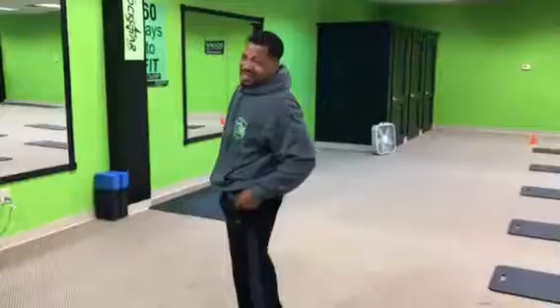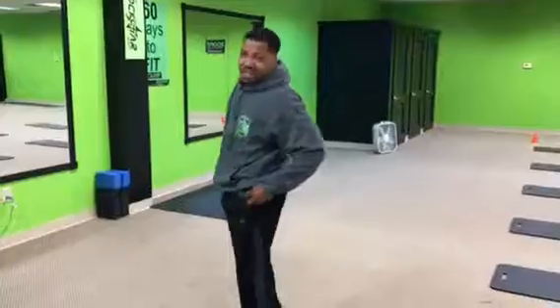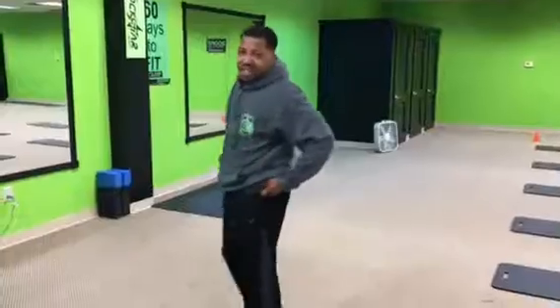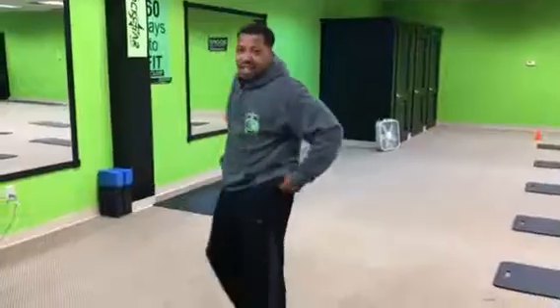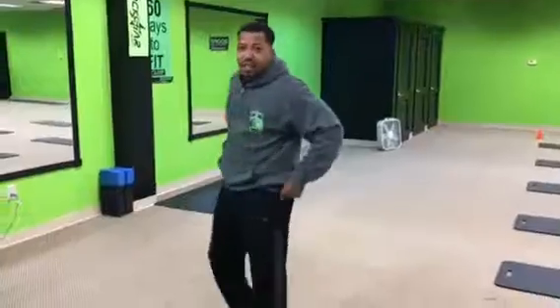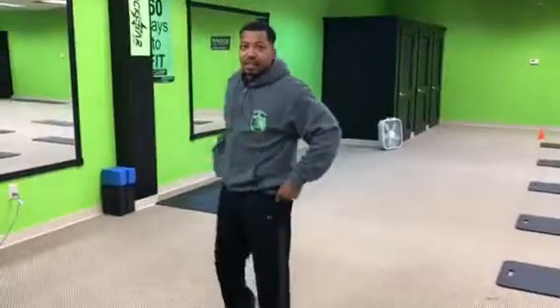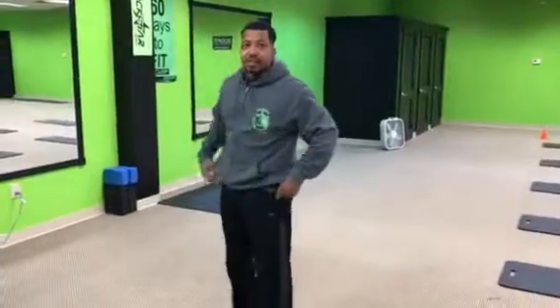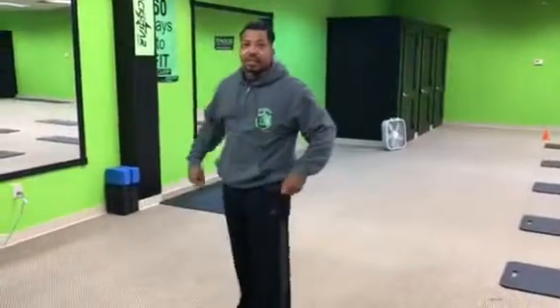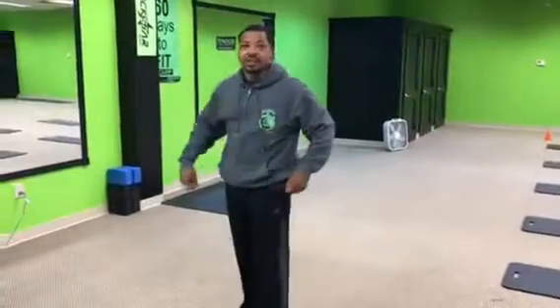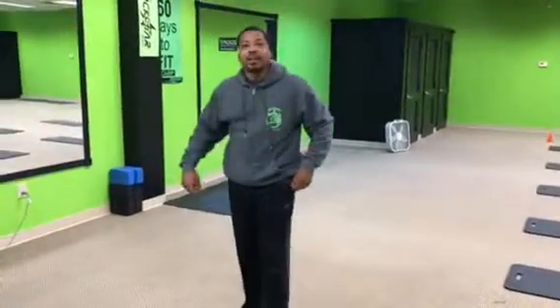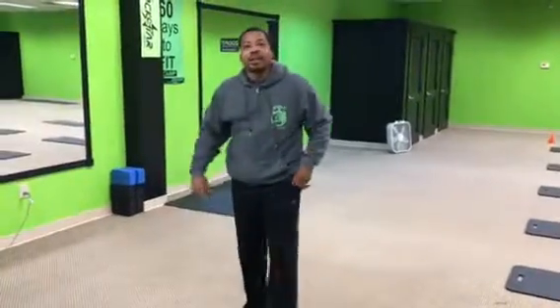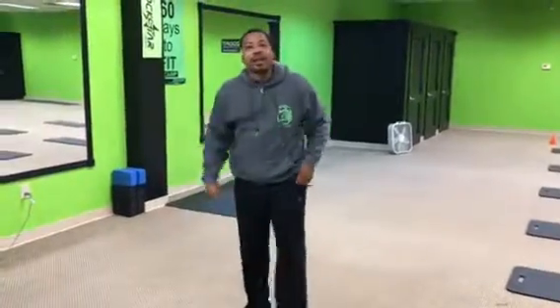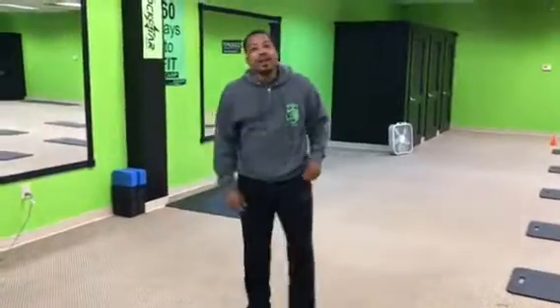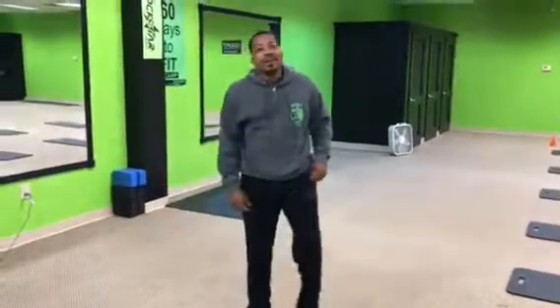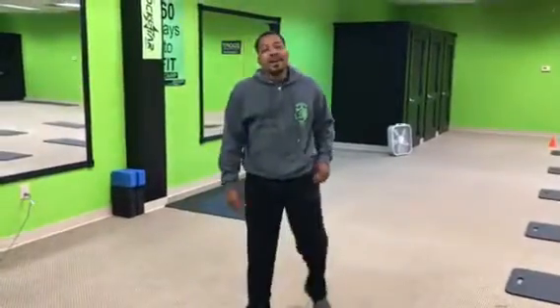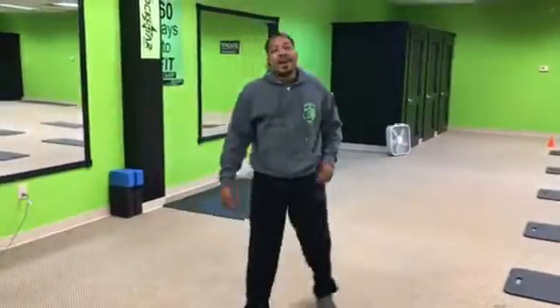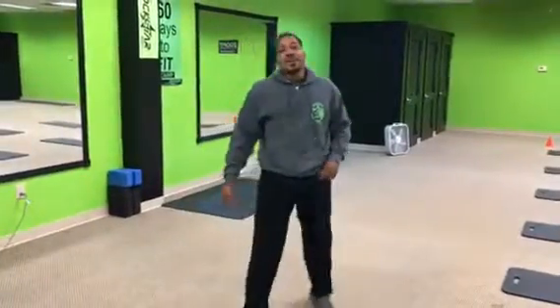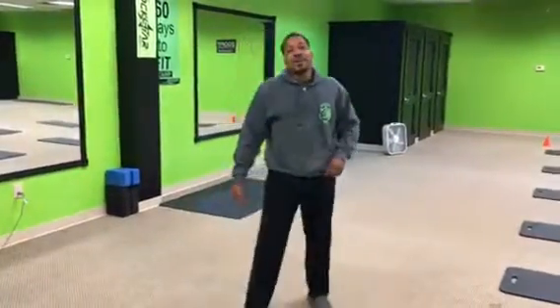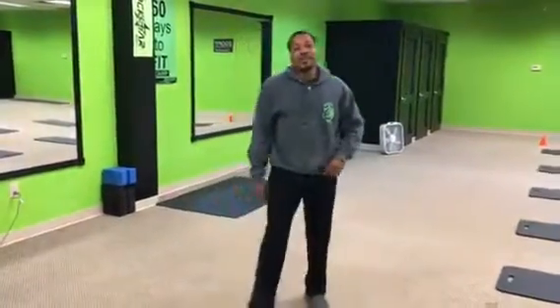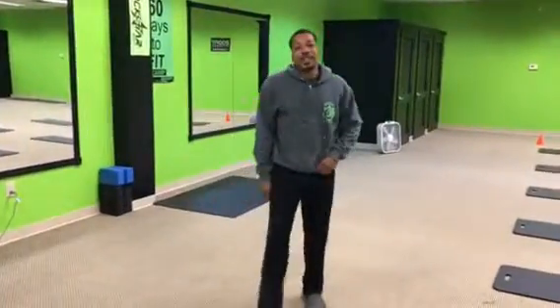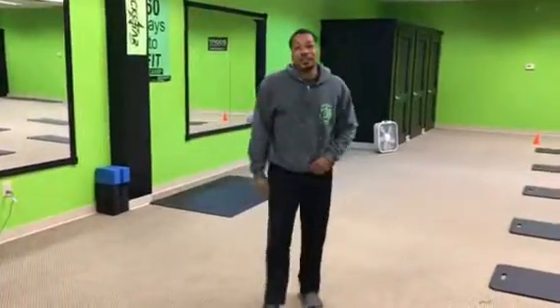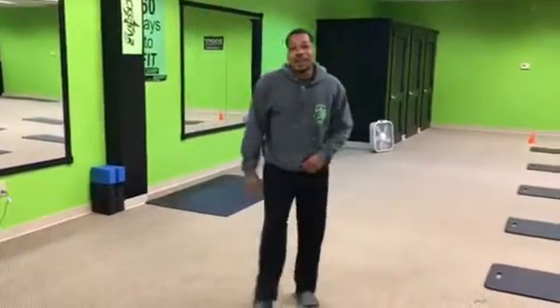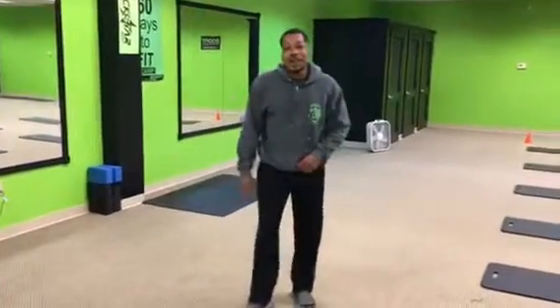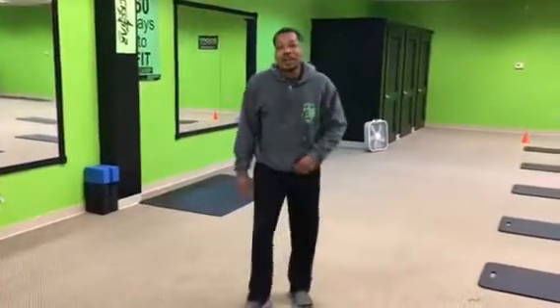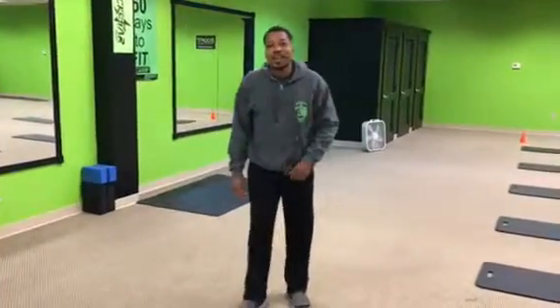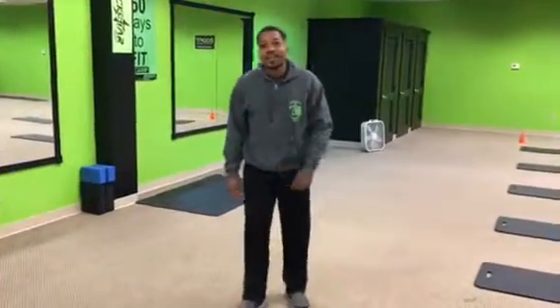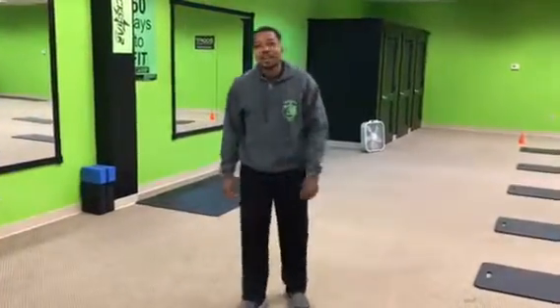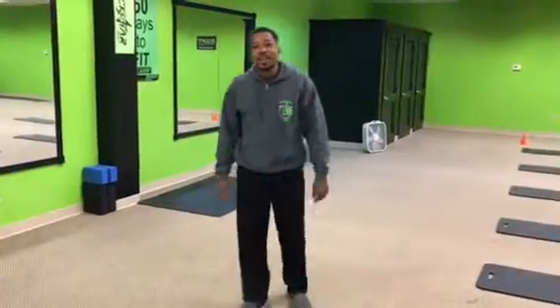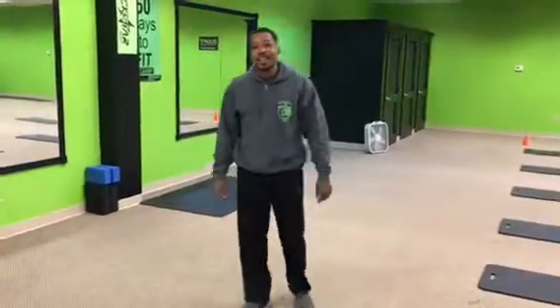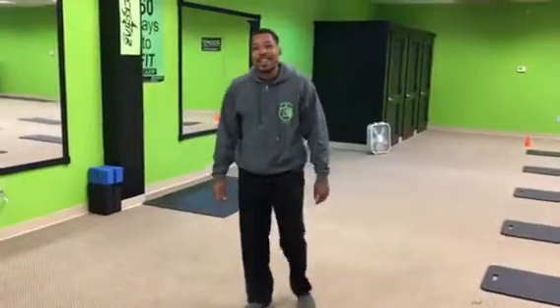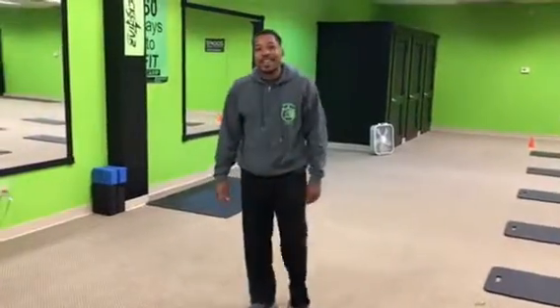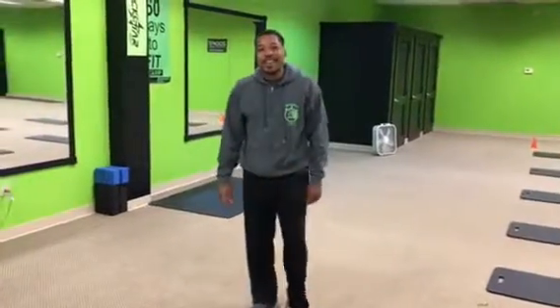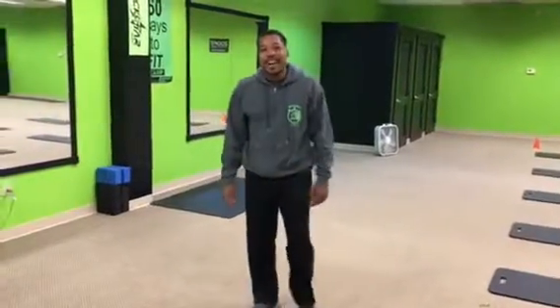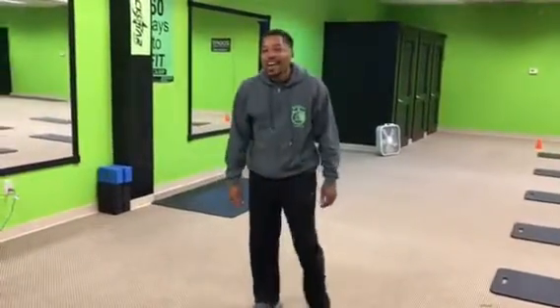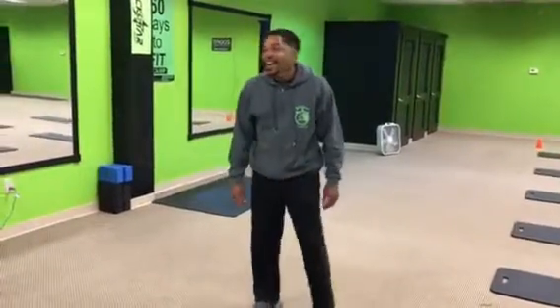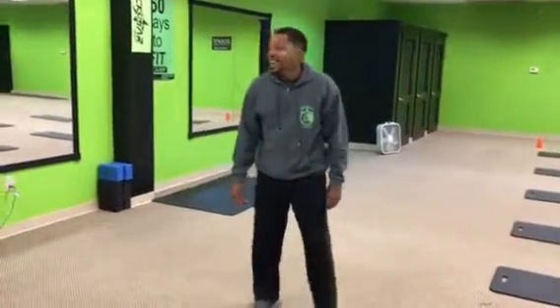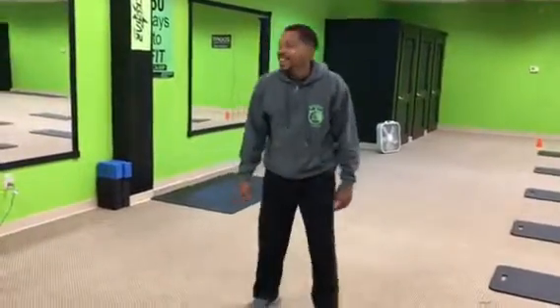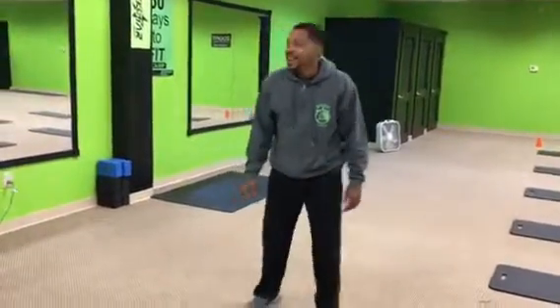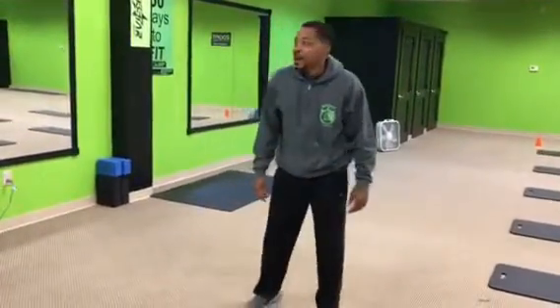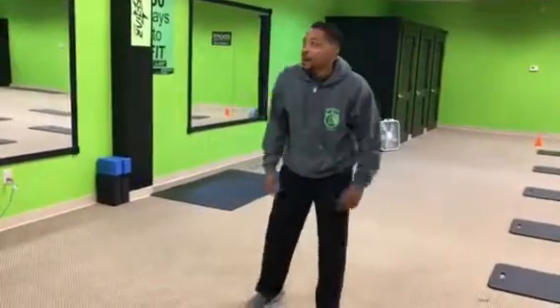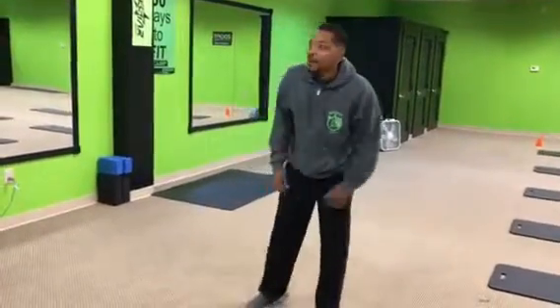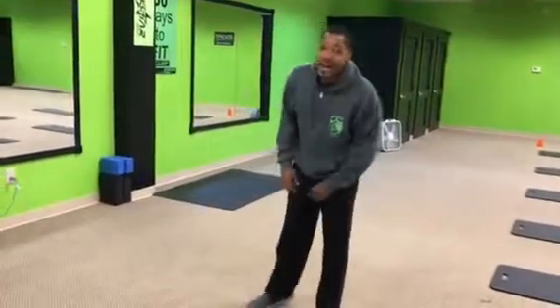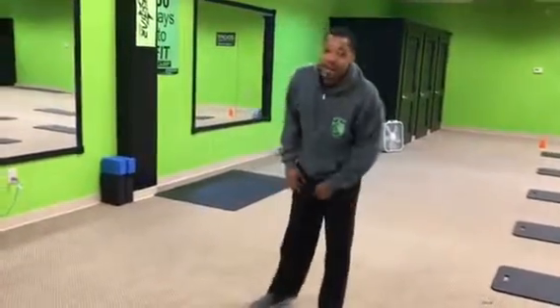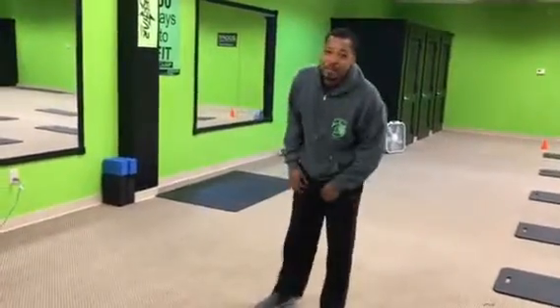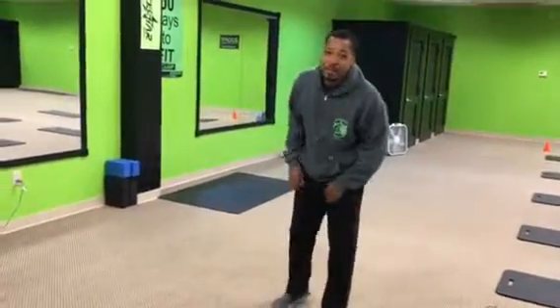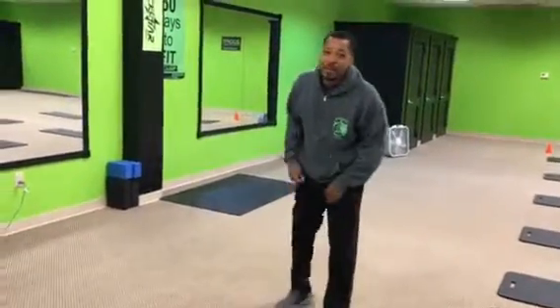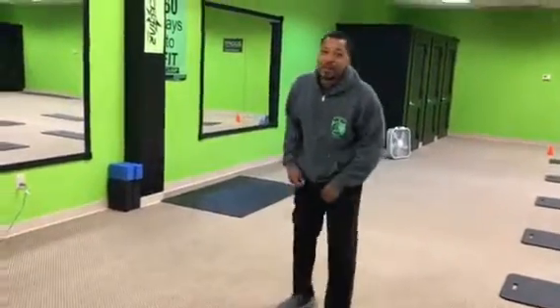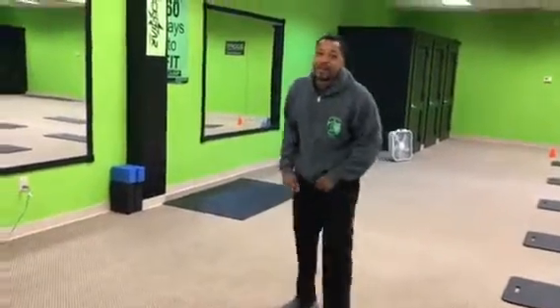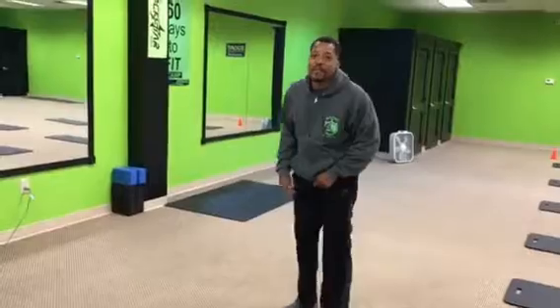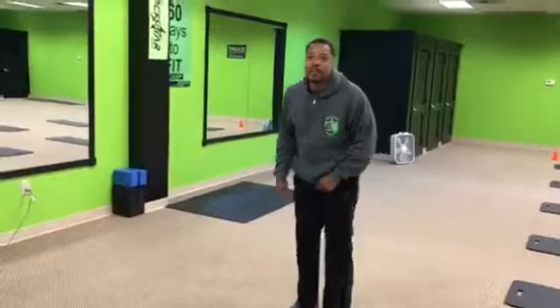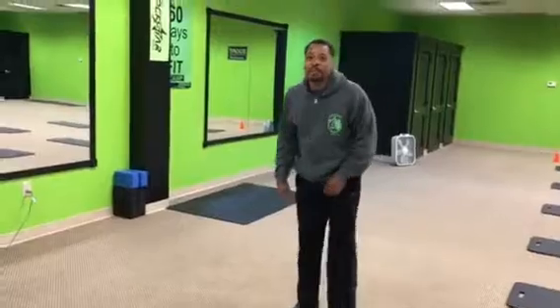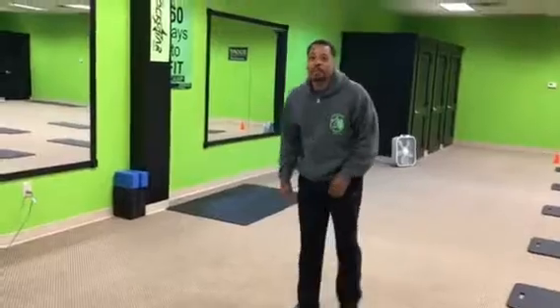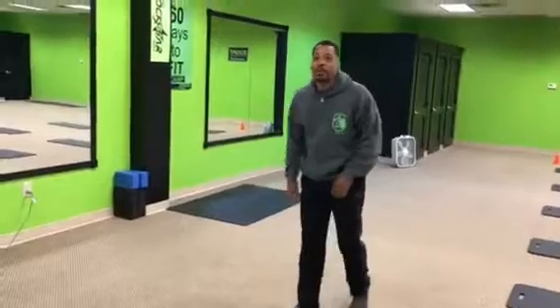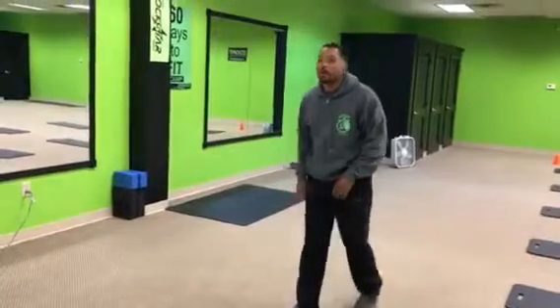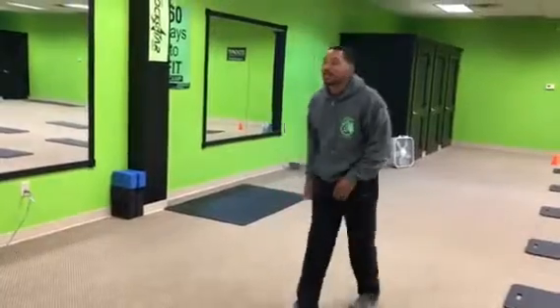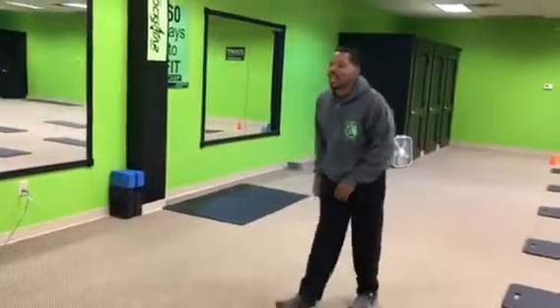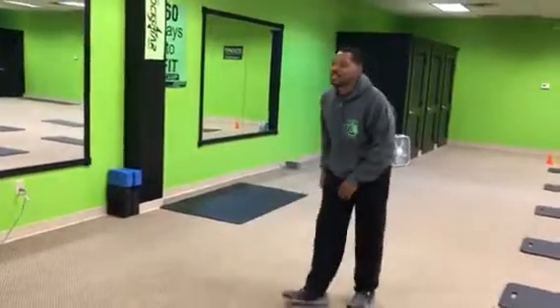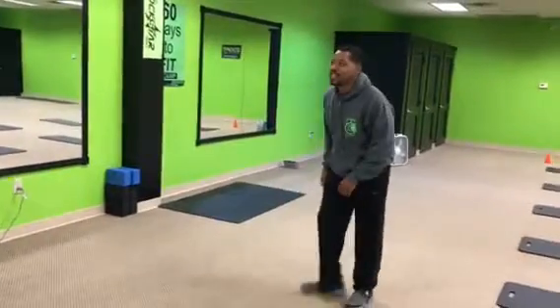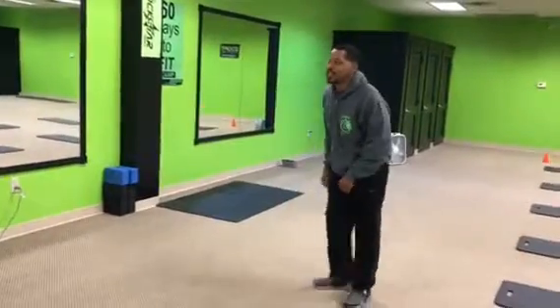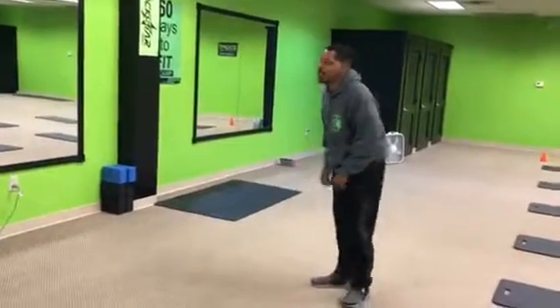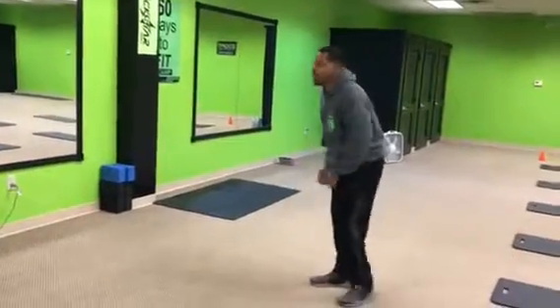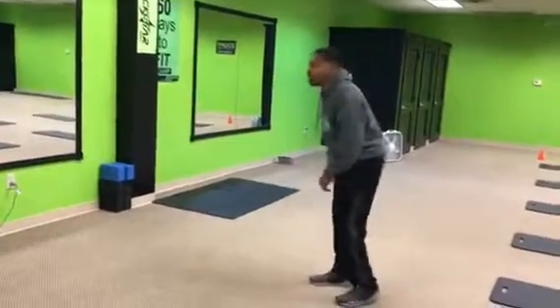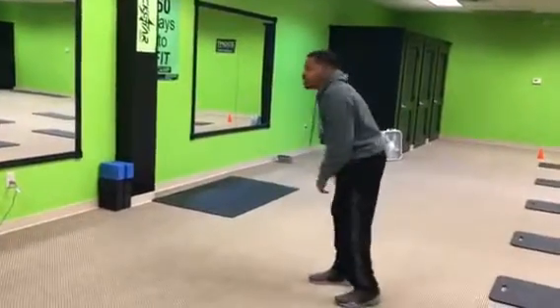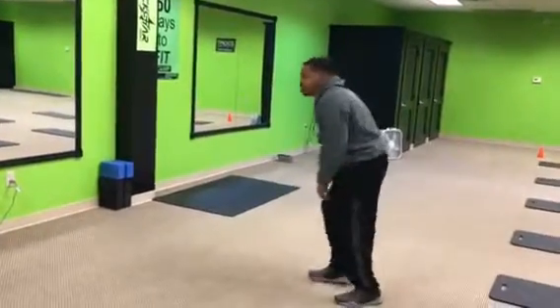Two, one, you're on. All right, what's up y'all? It's week 39, body burner. First move, we got jump ins.